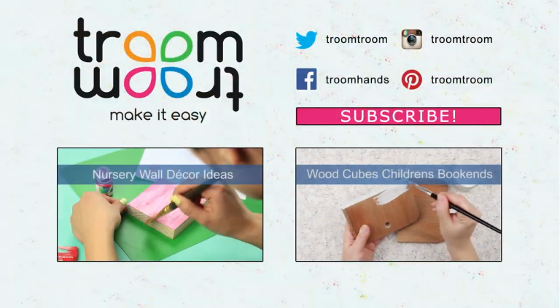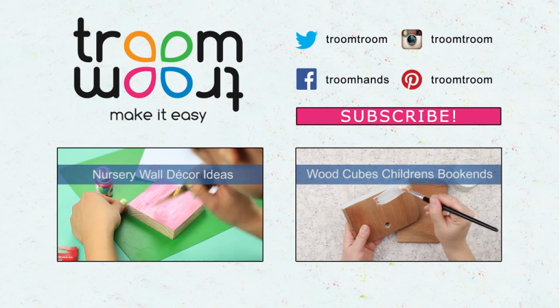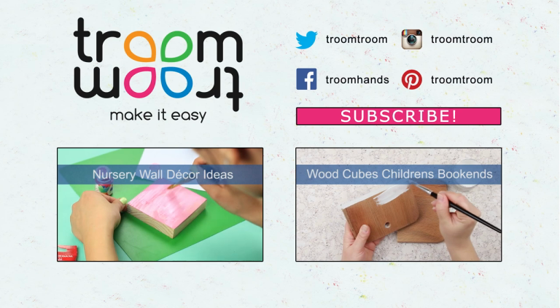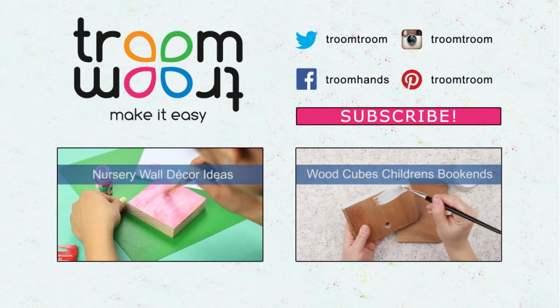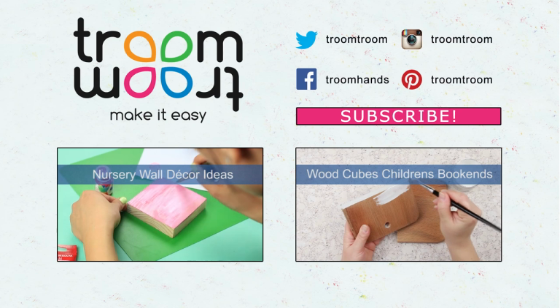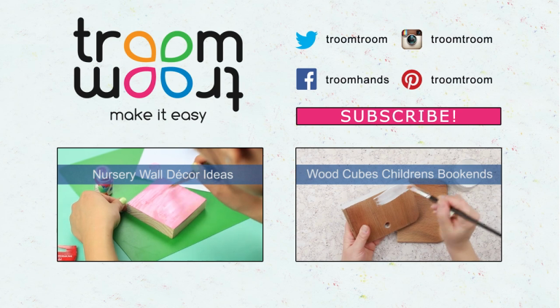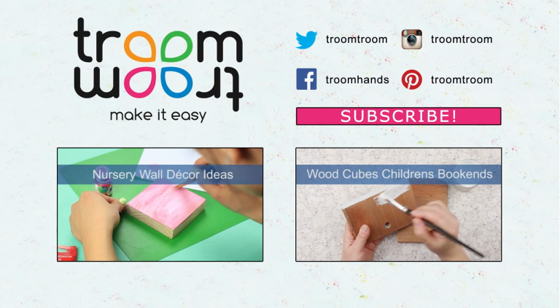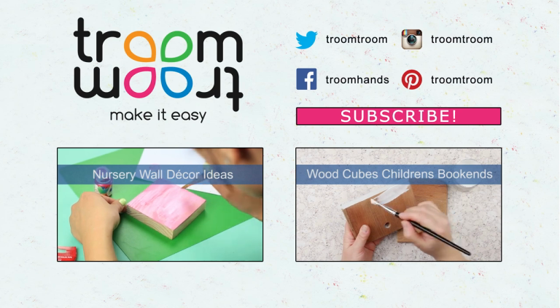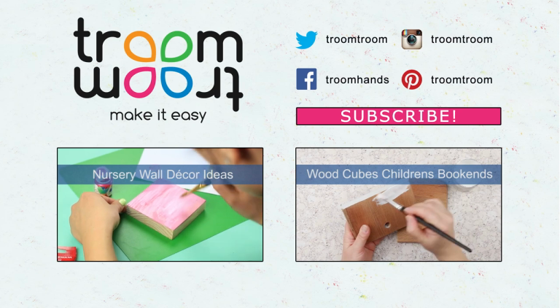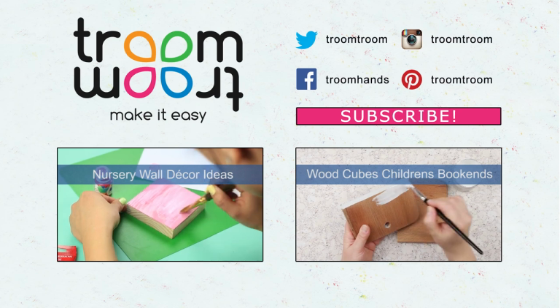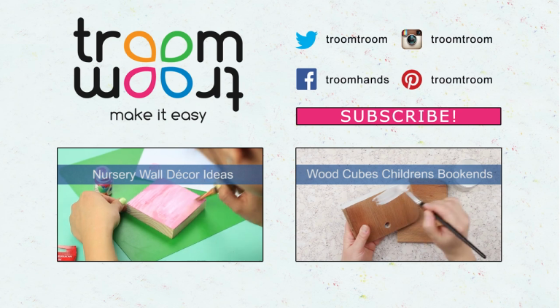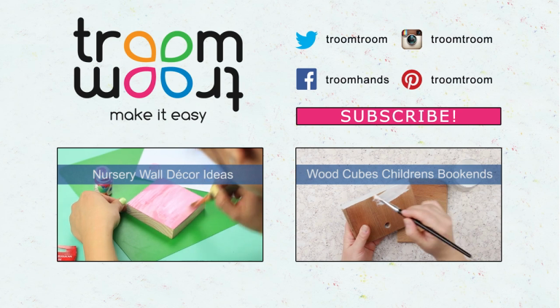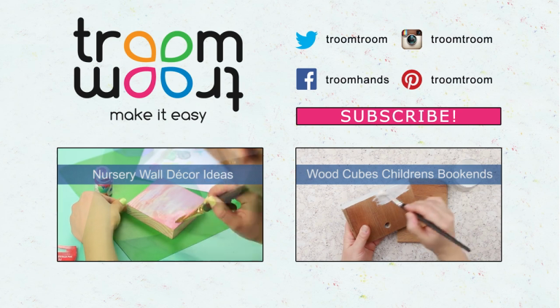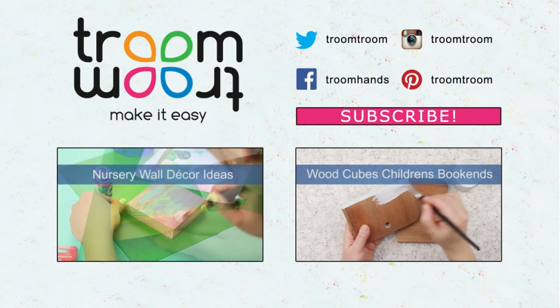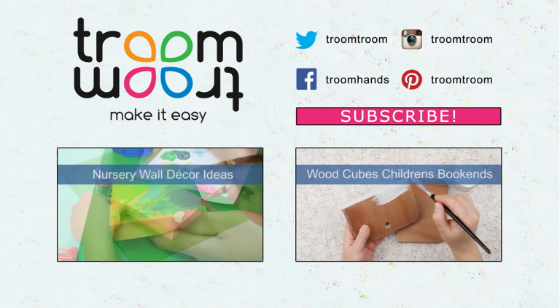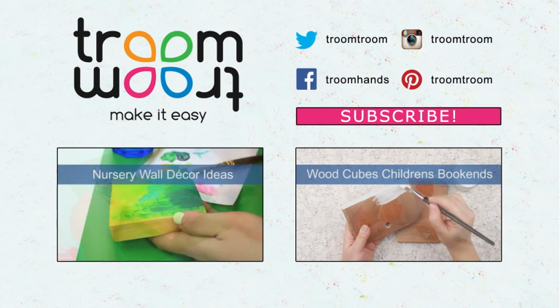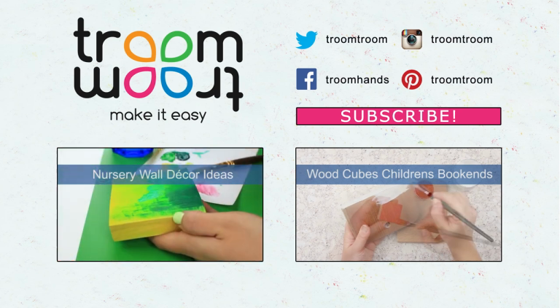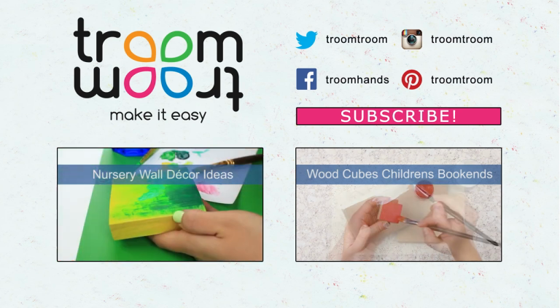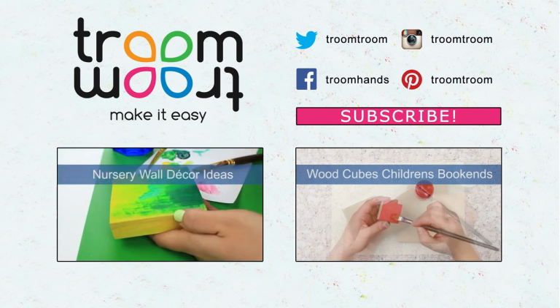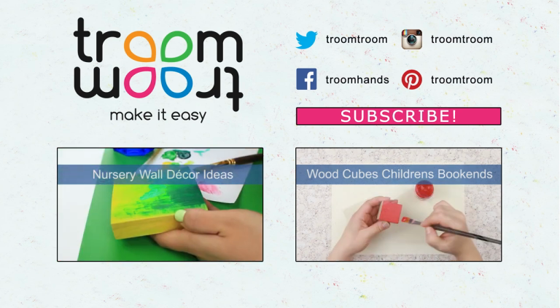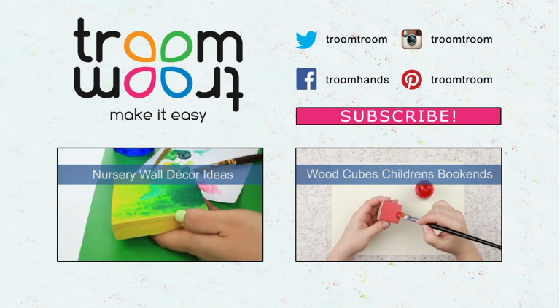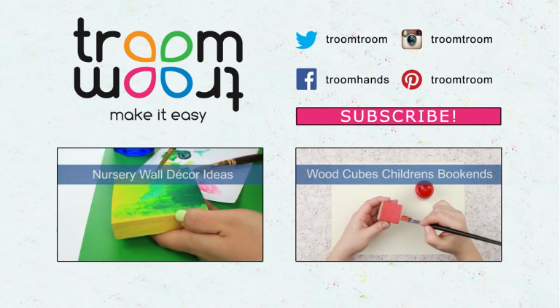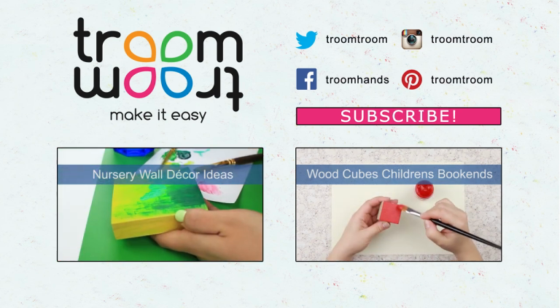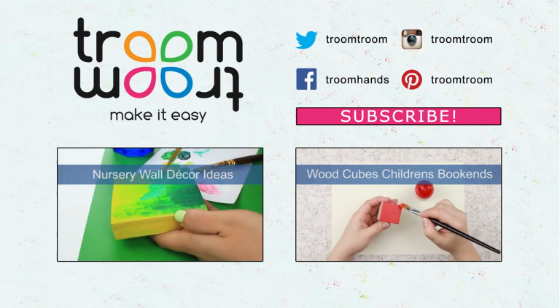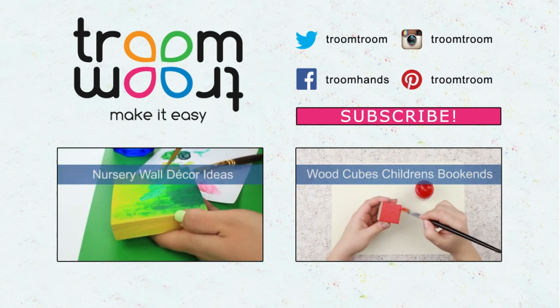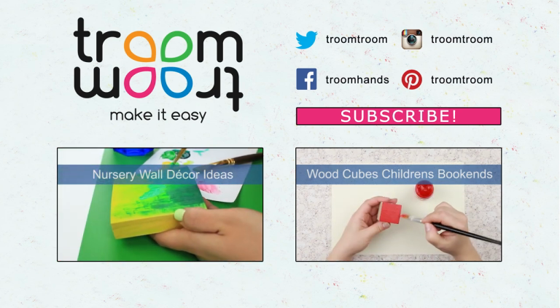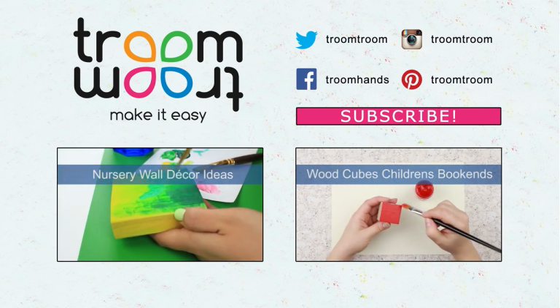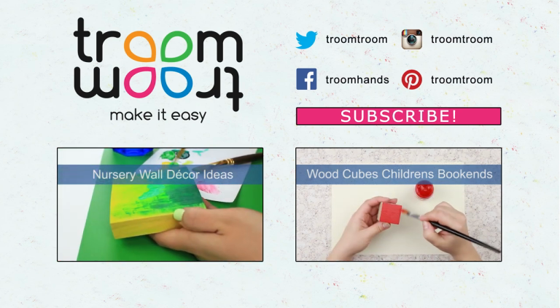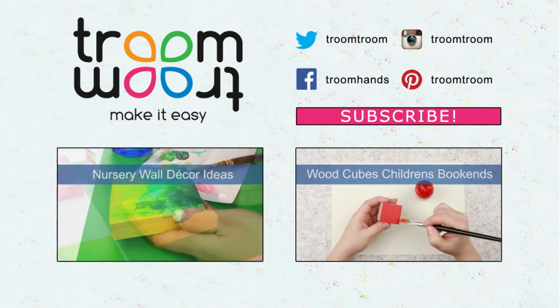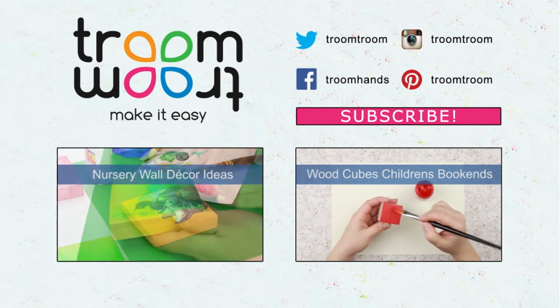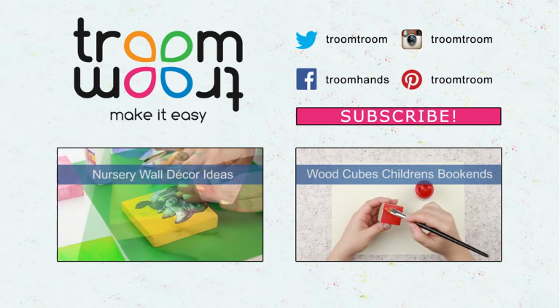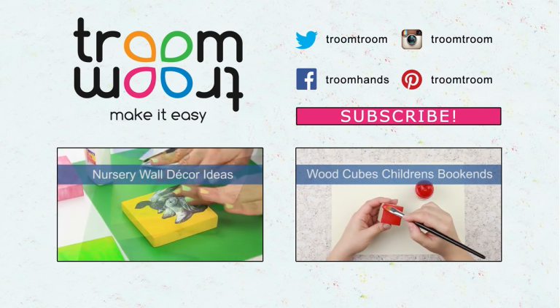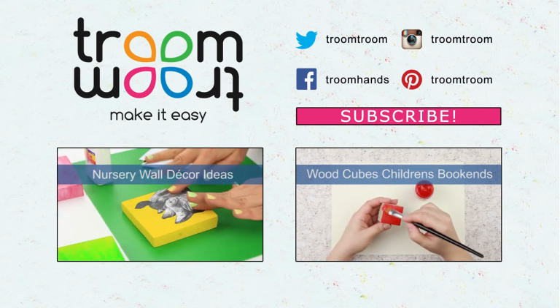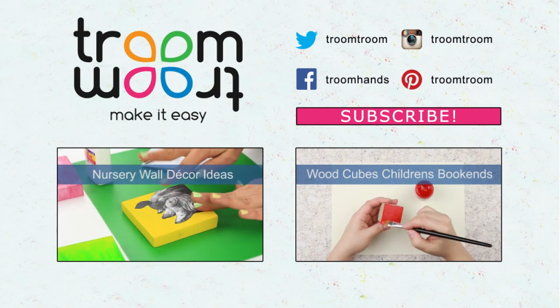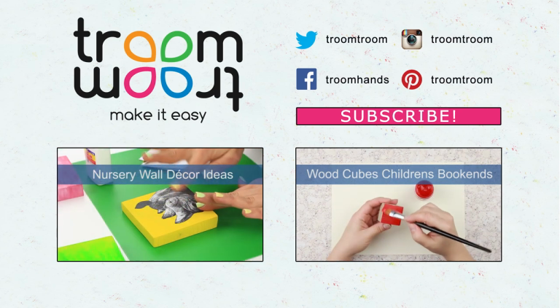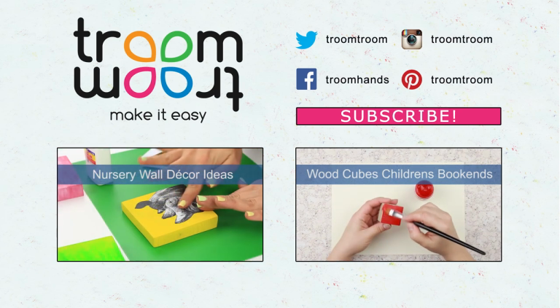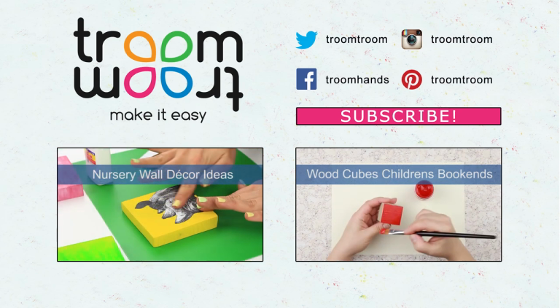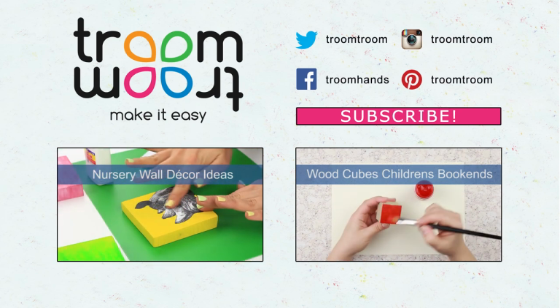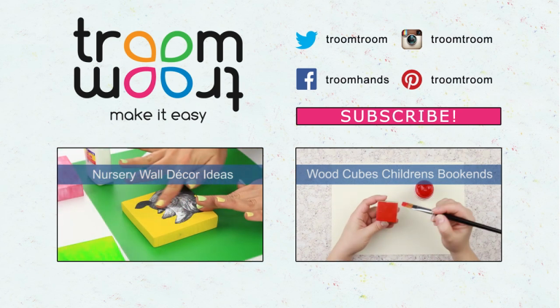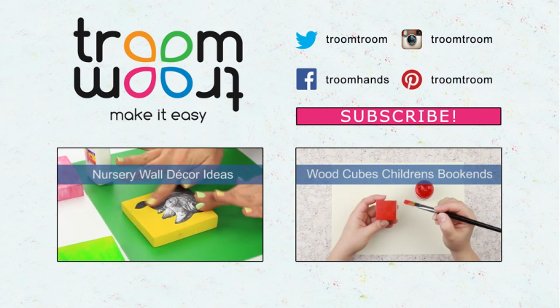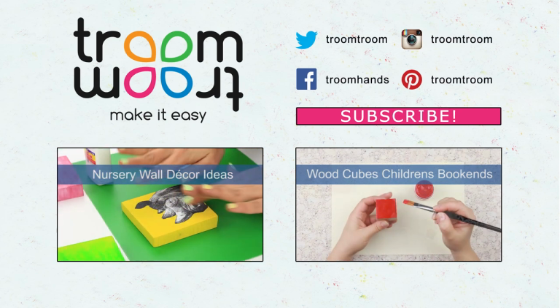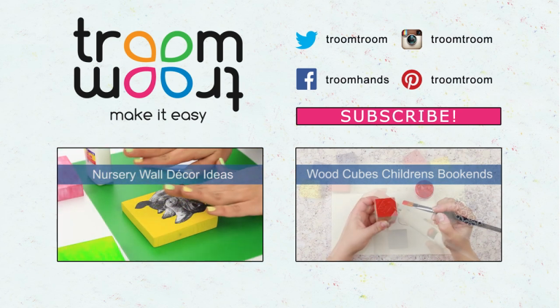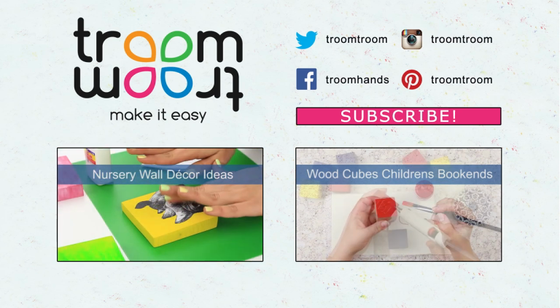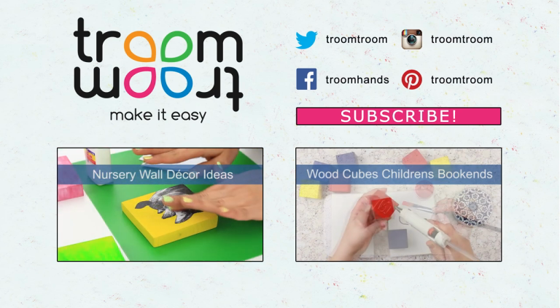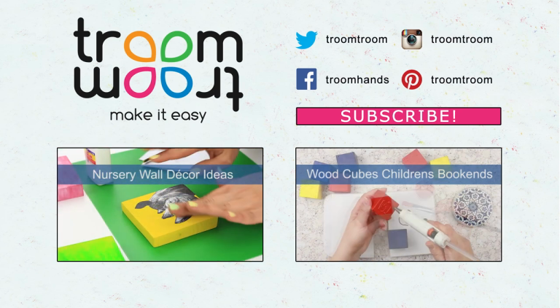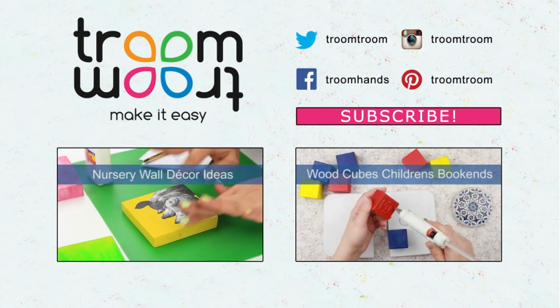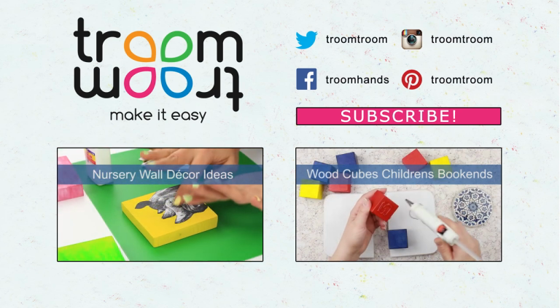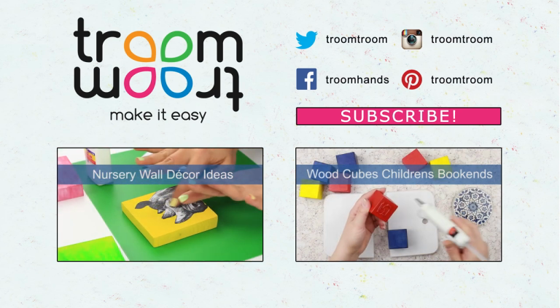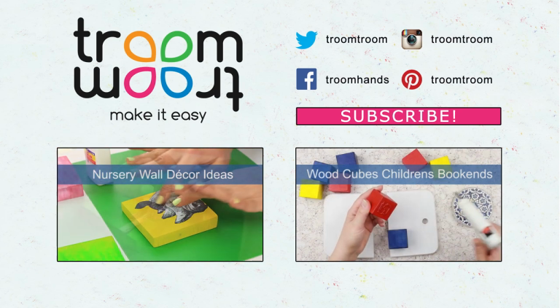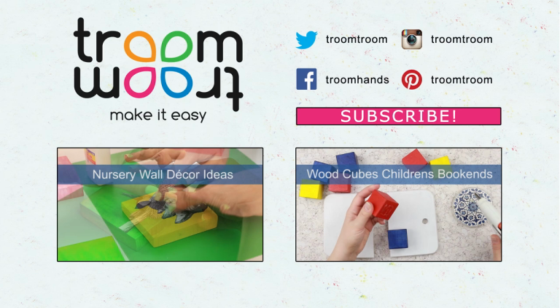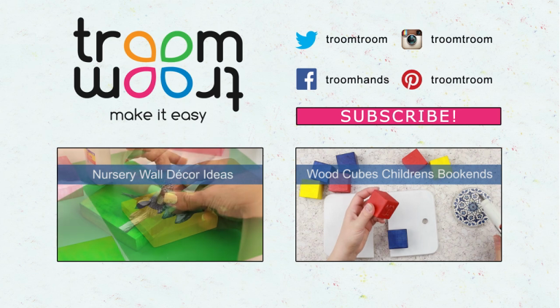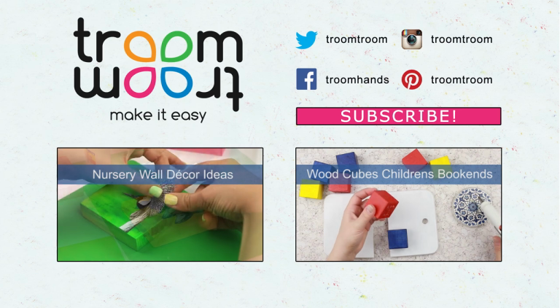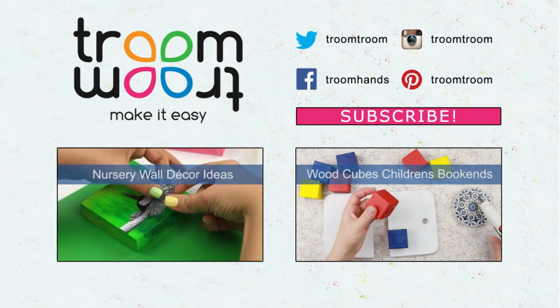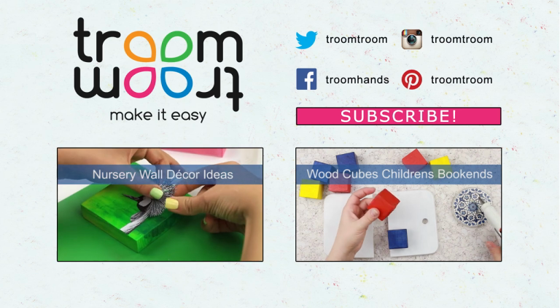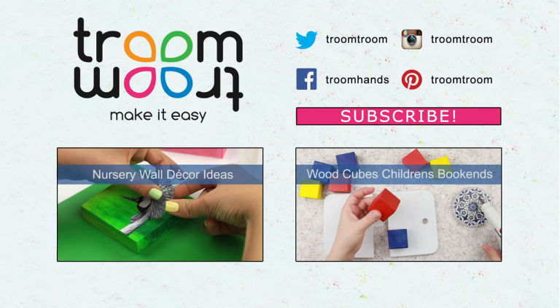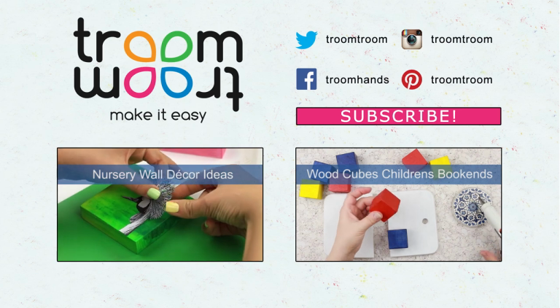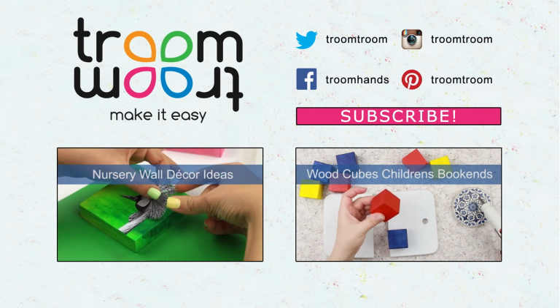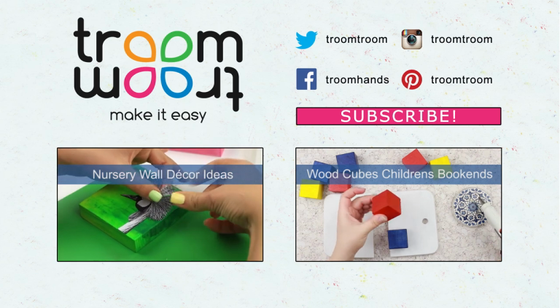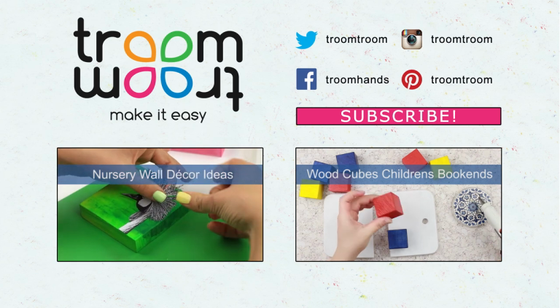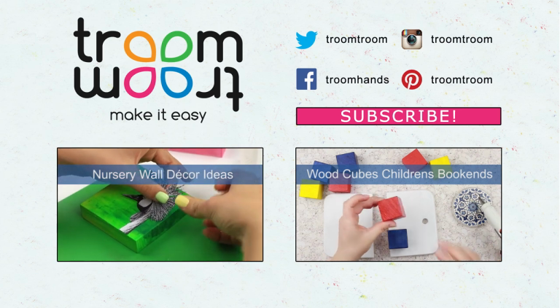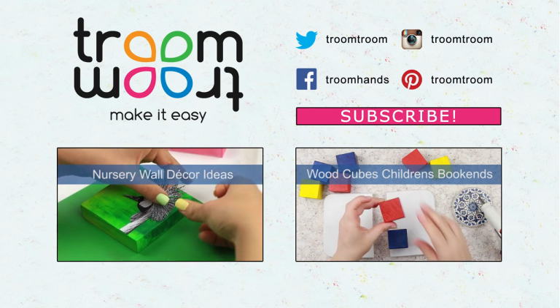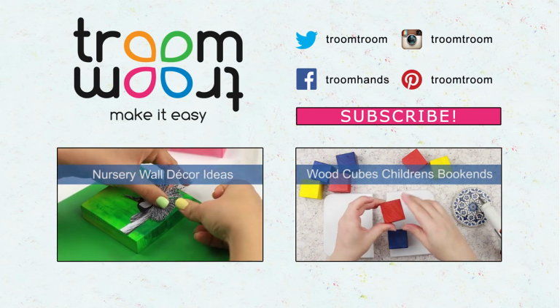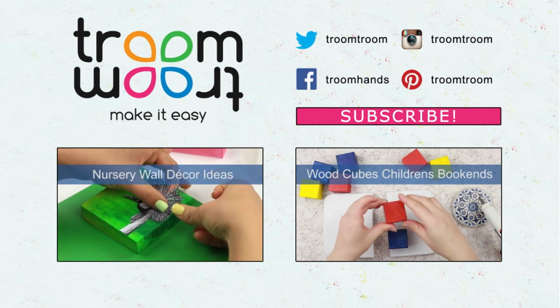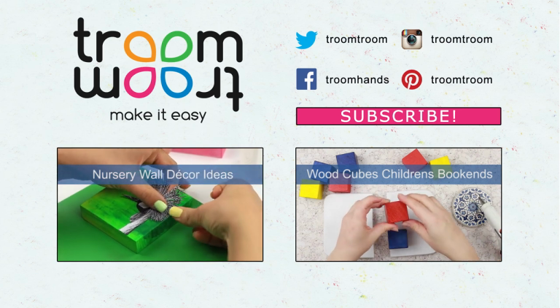Feel free to comment and share your impressions. Be sure to subscribe to our channel to see new uploaded DIY home decor projects.